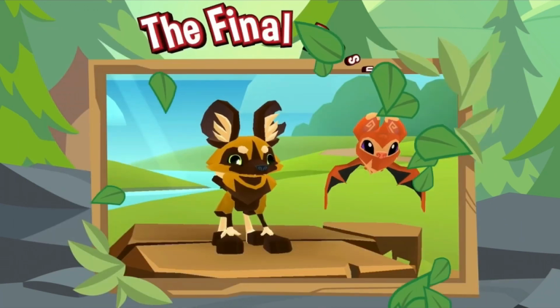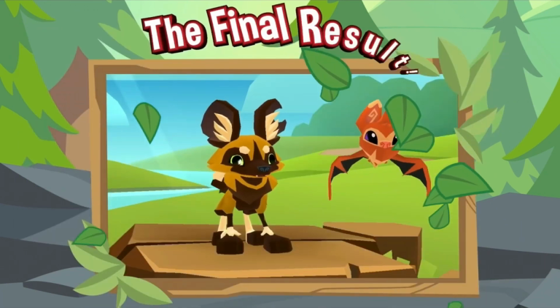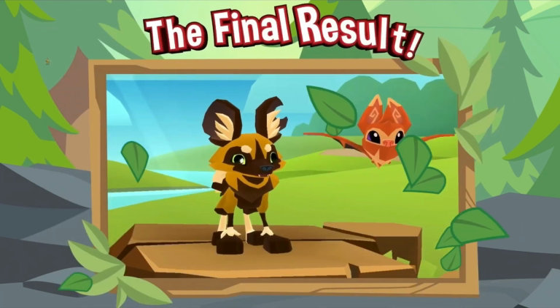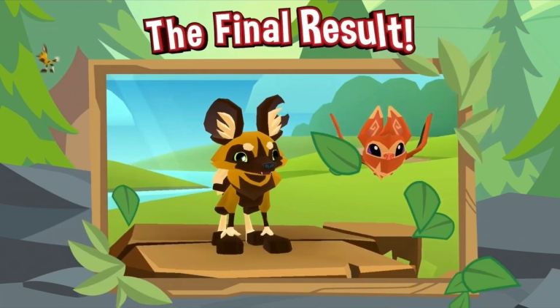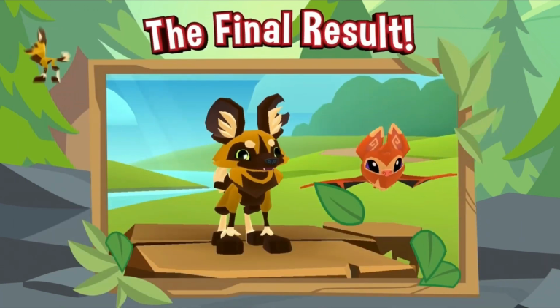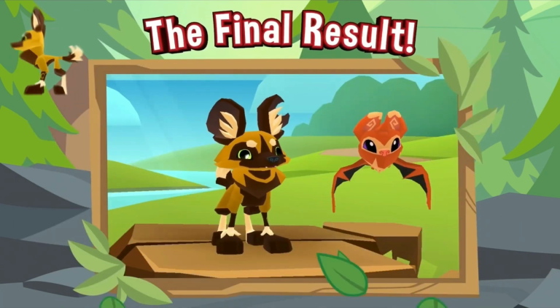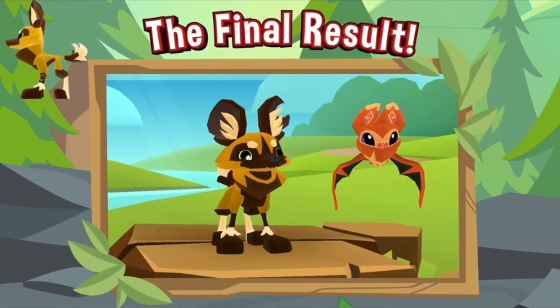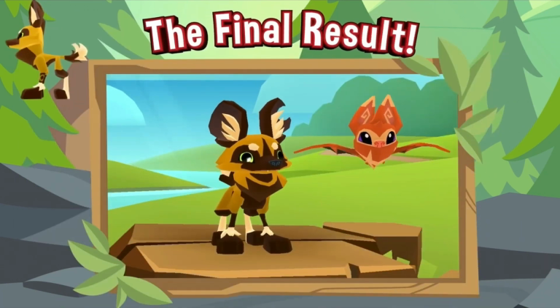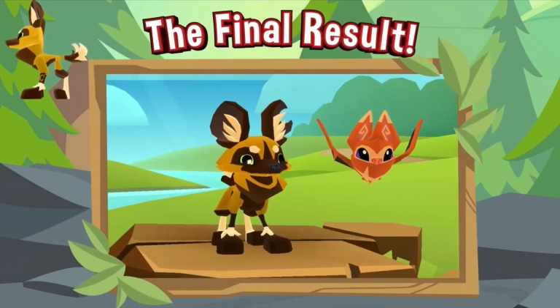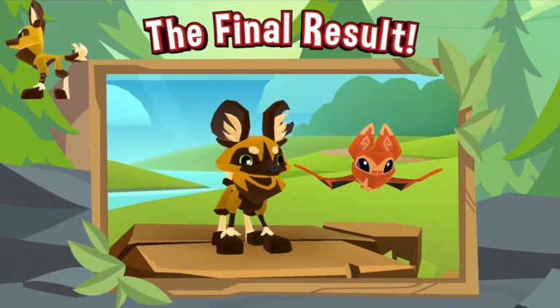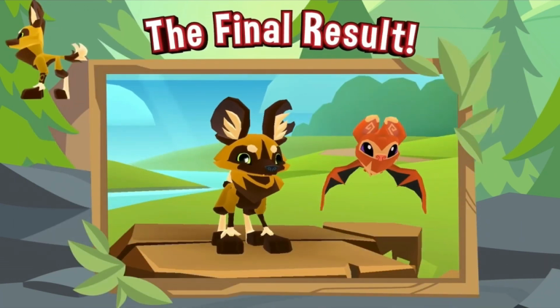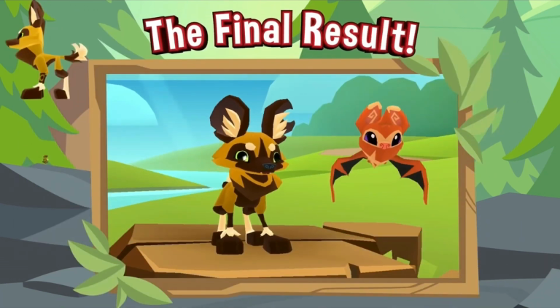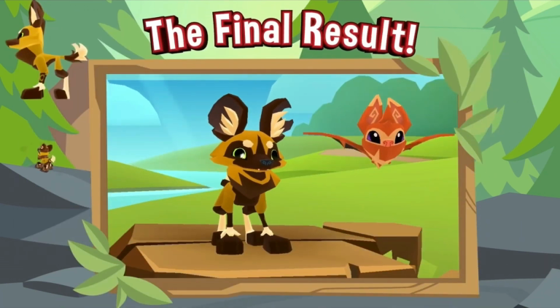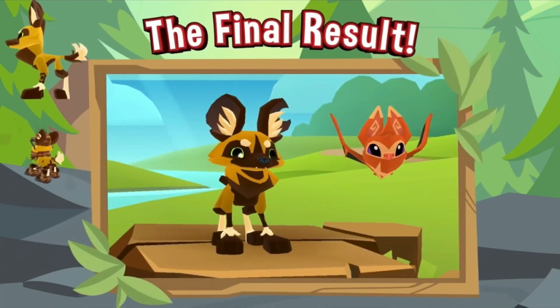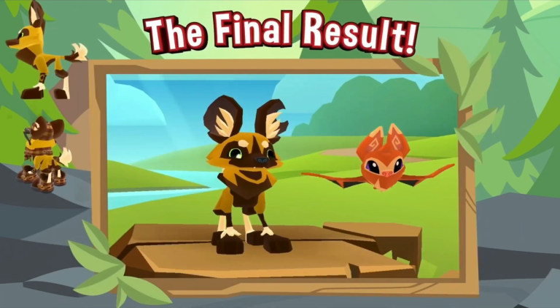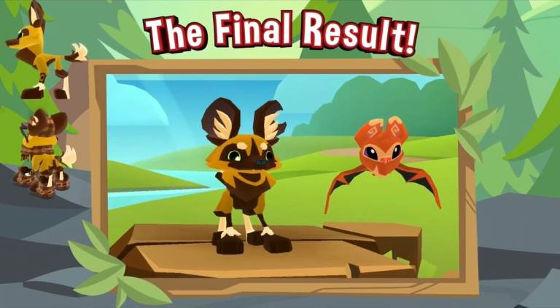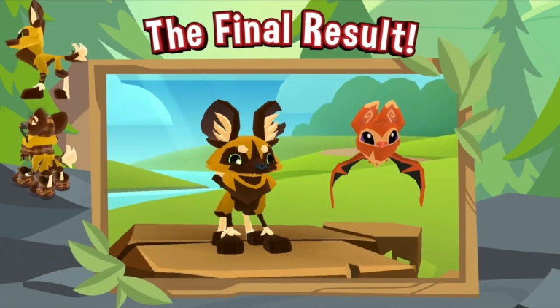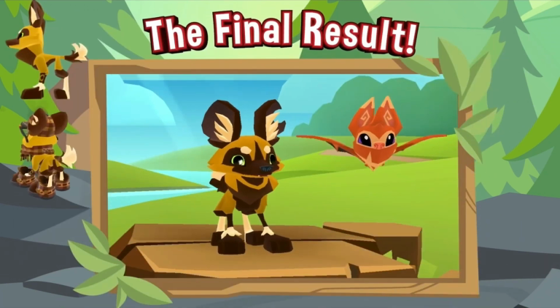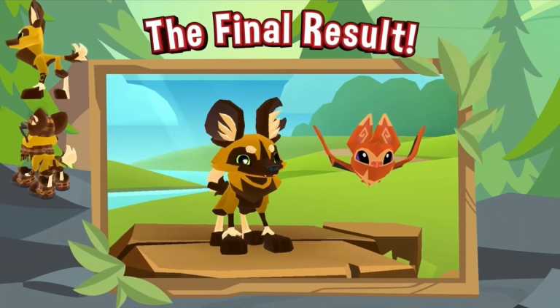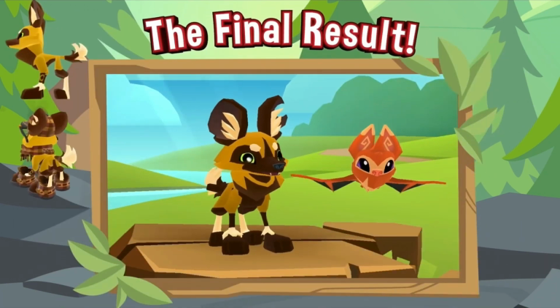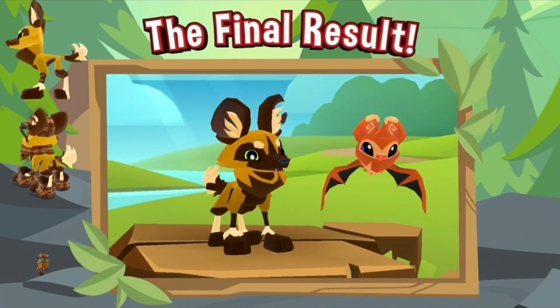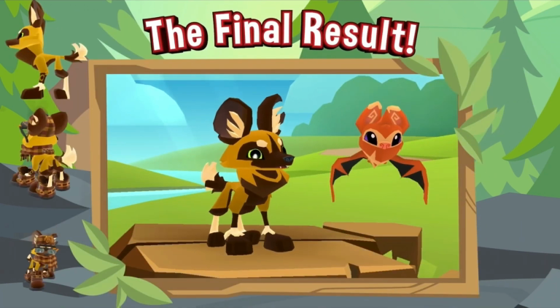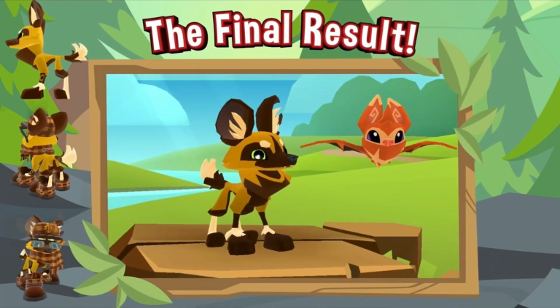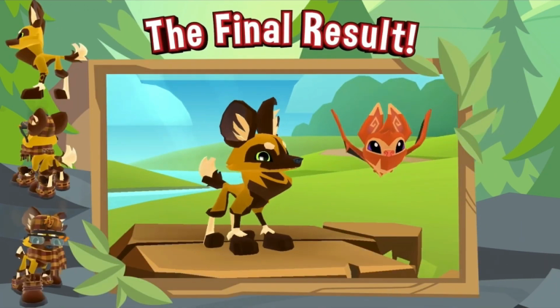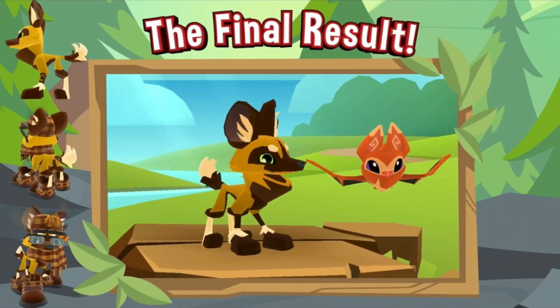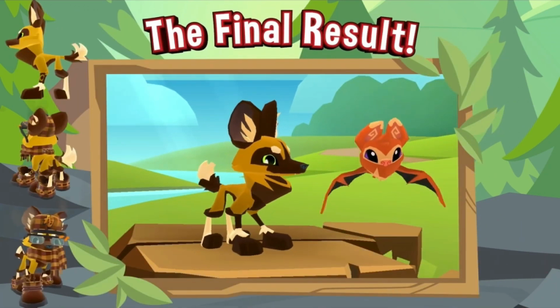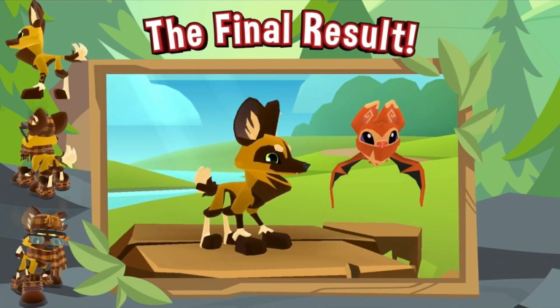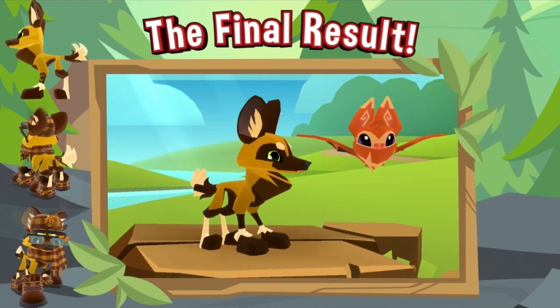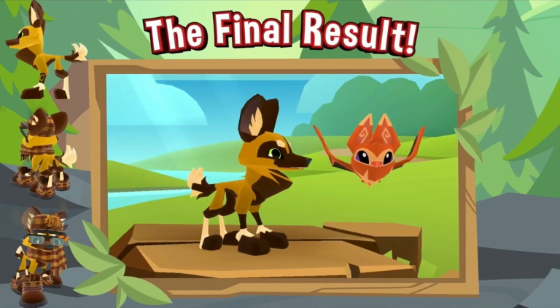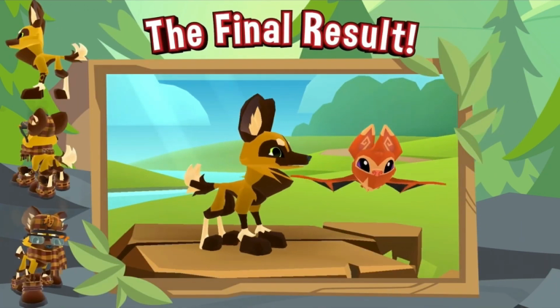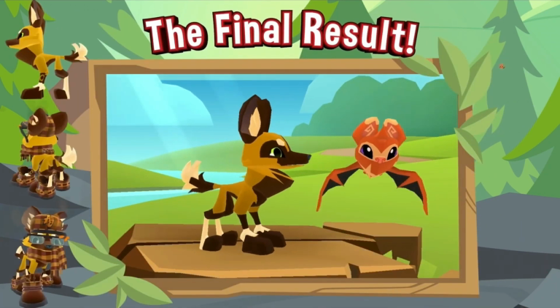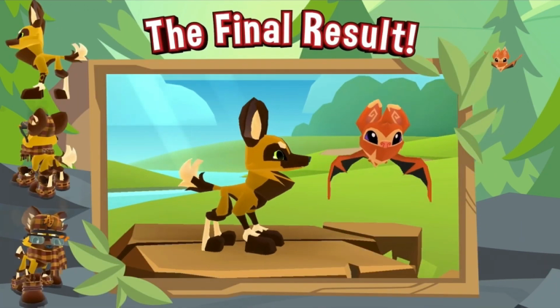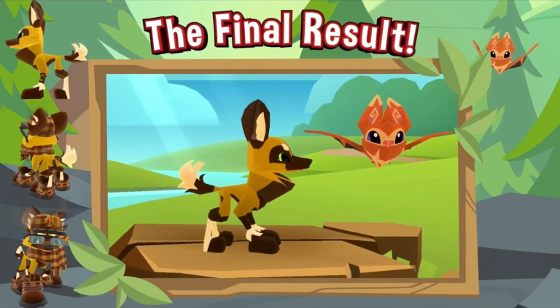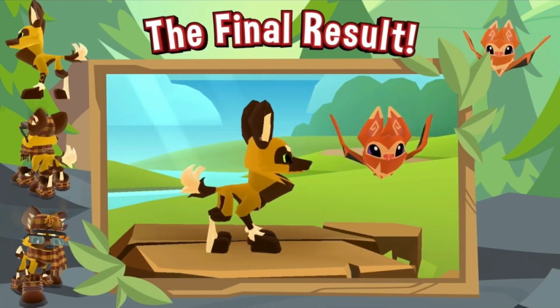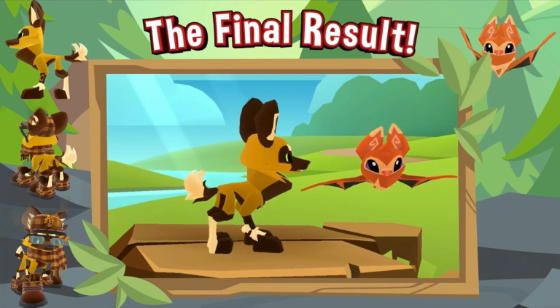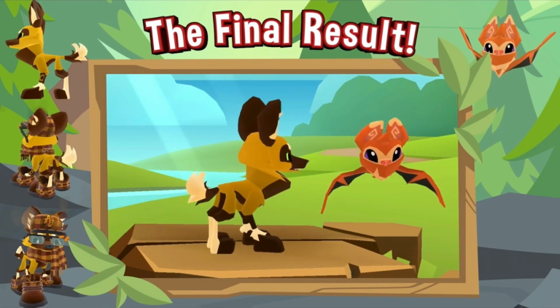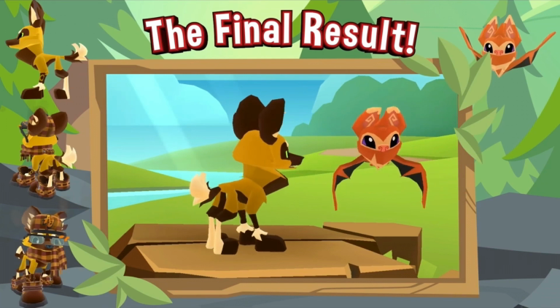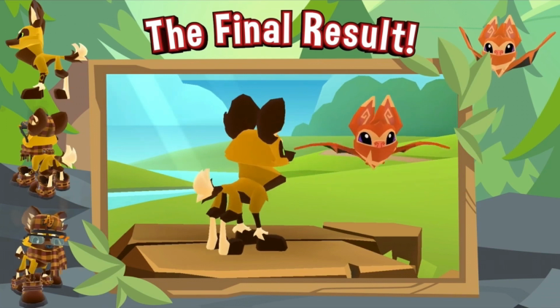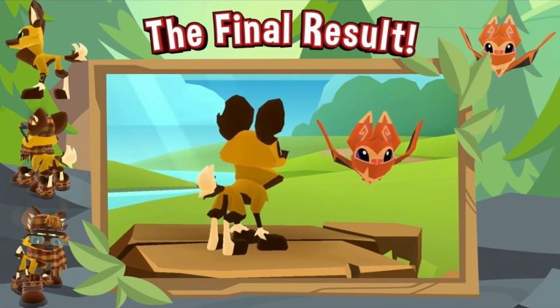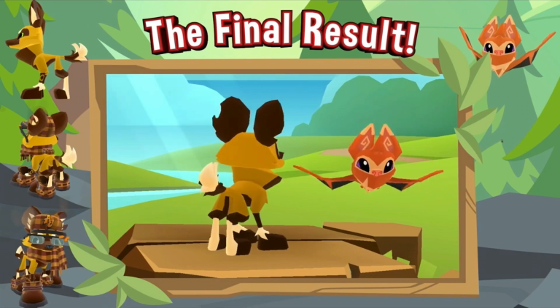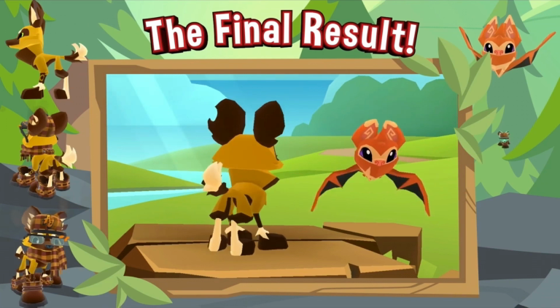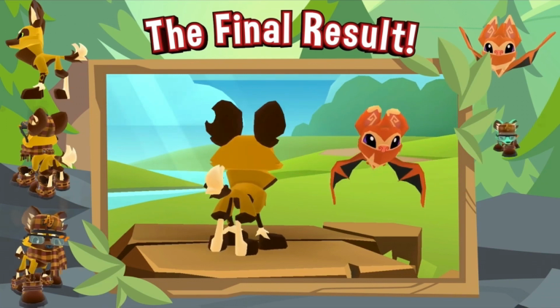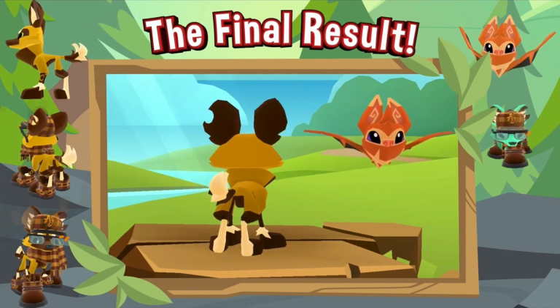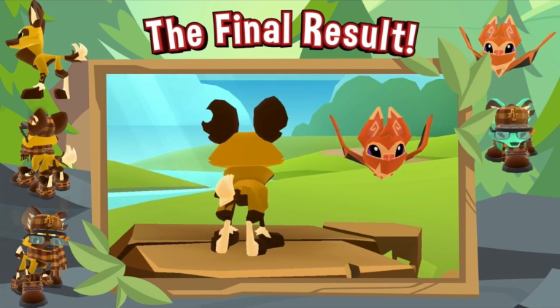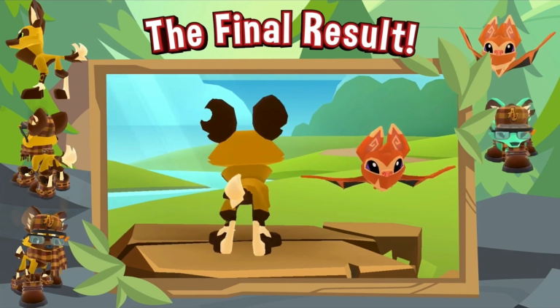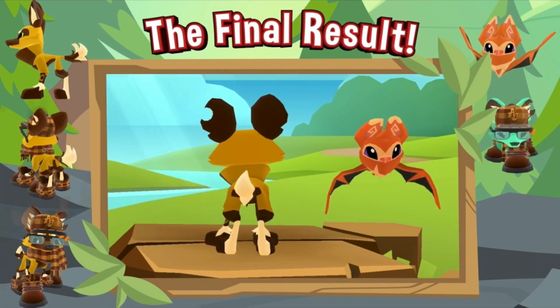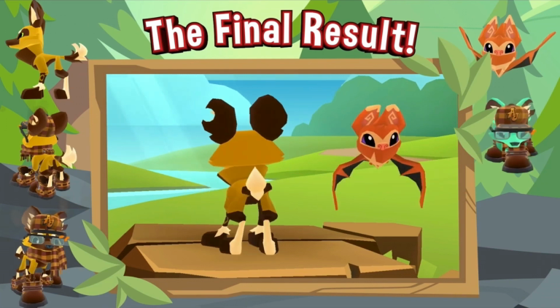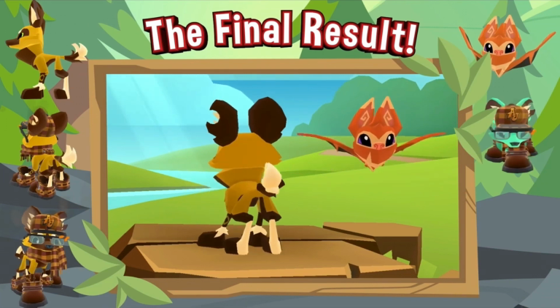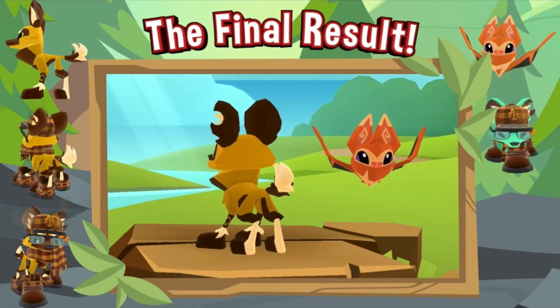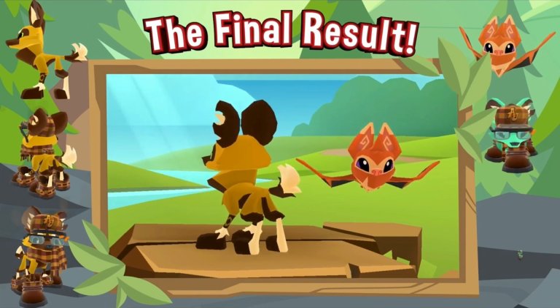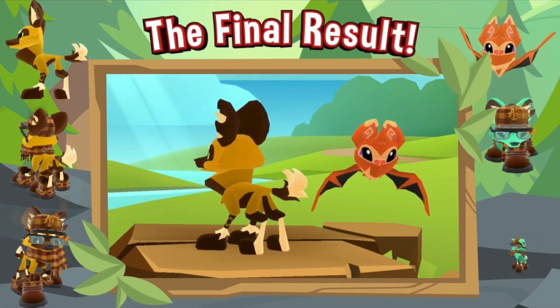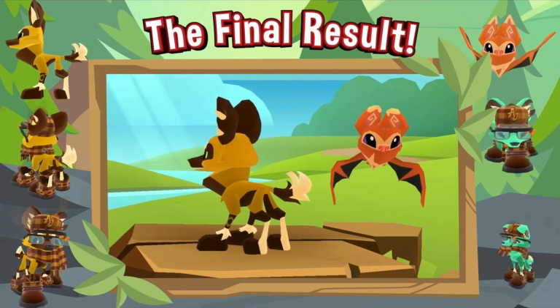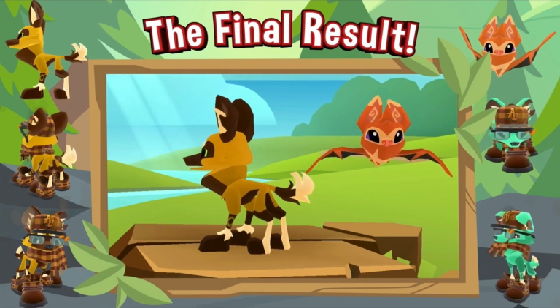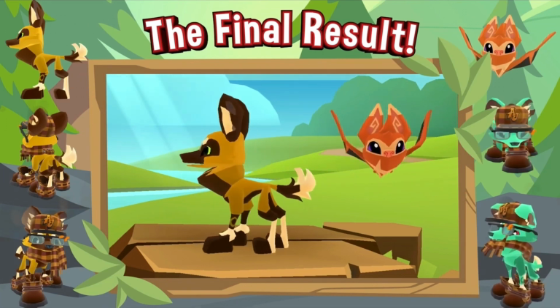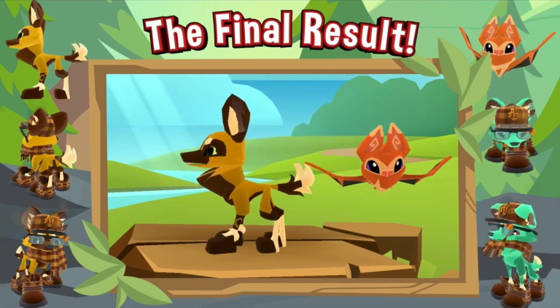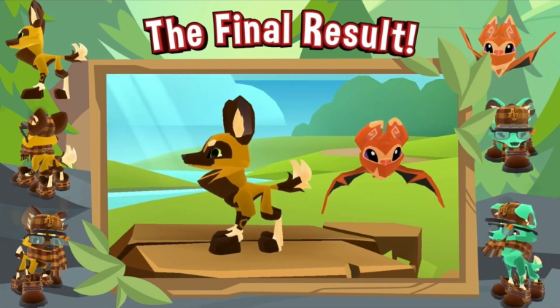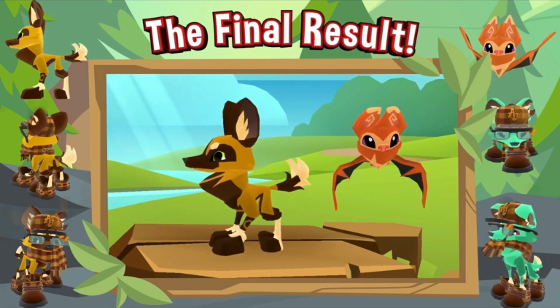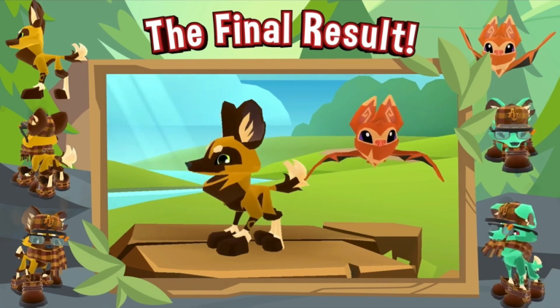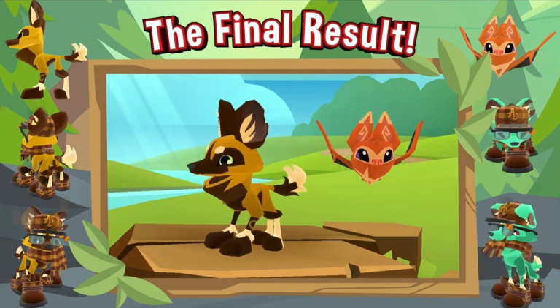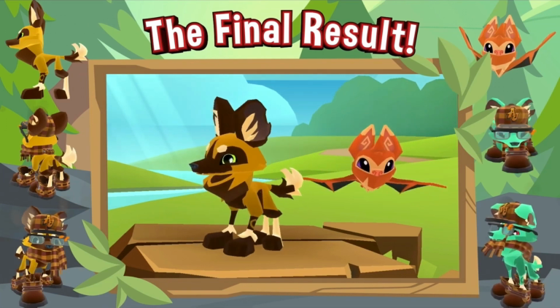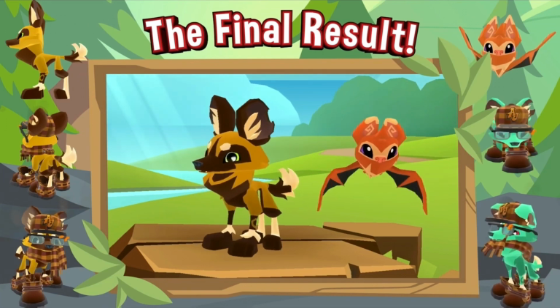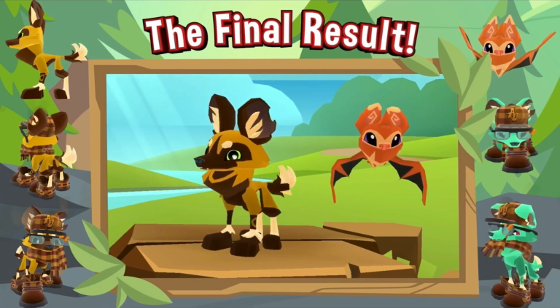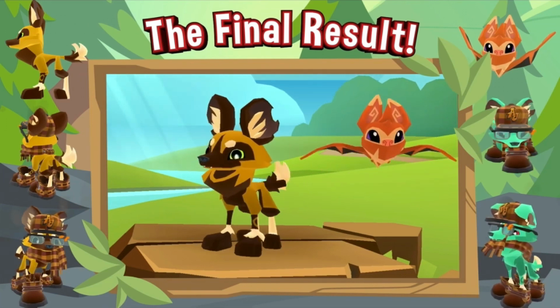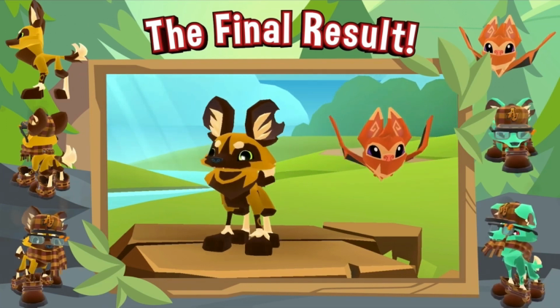Lastly we're shown the final result with many angles of the painted wolf. And the little bat is a pet, just so you know.